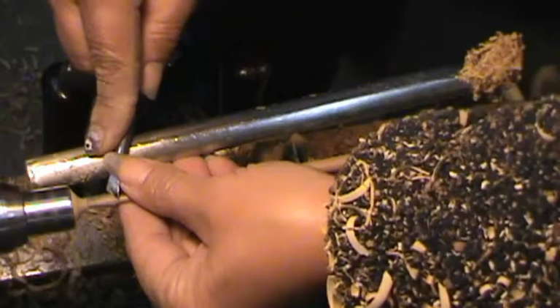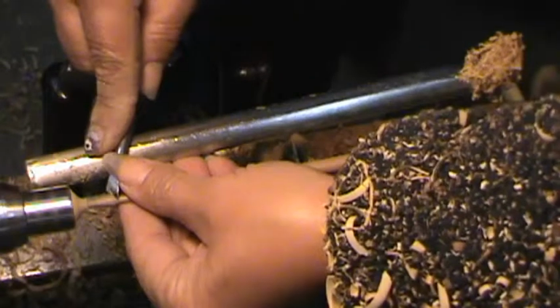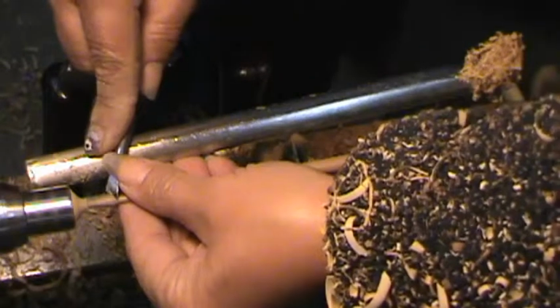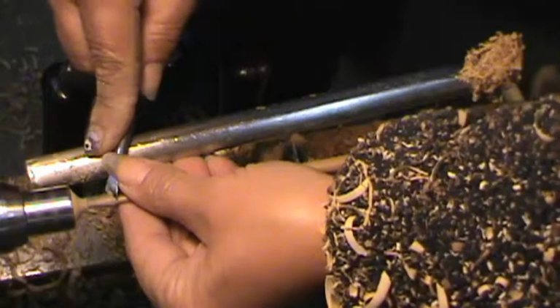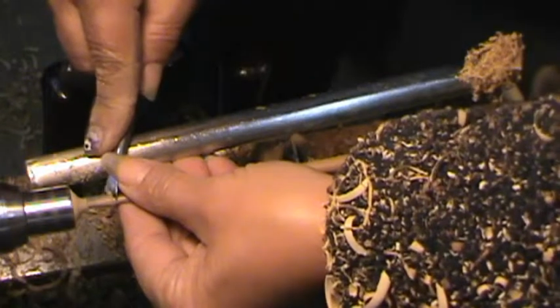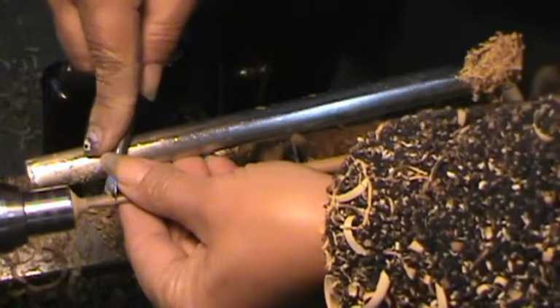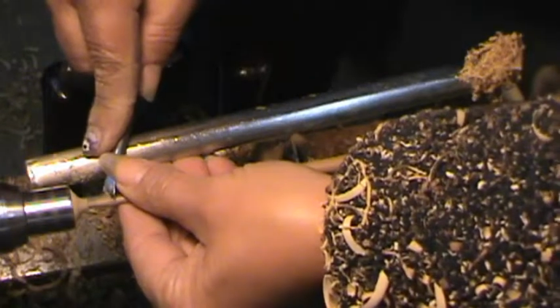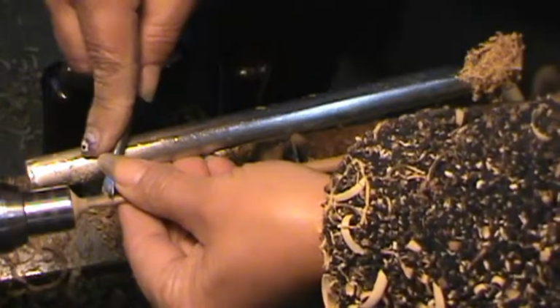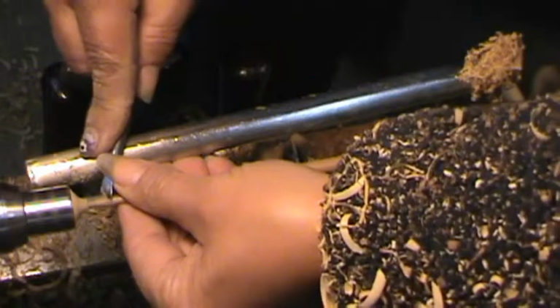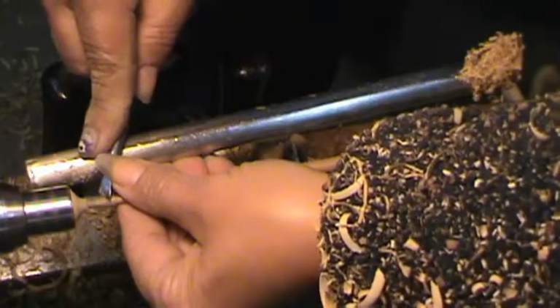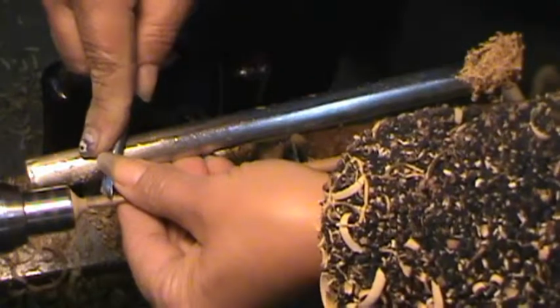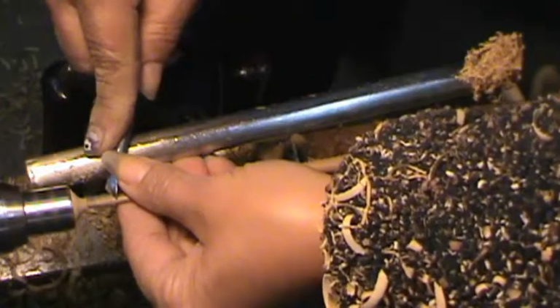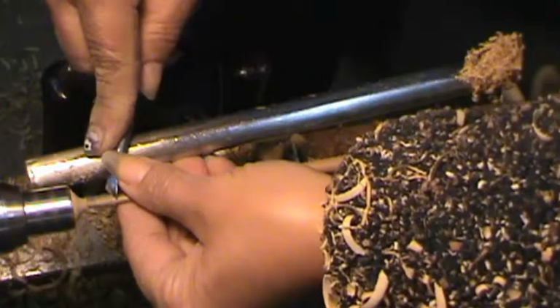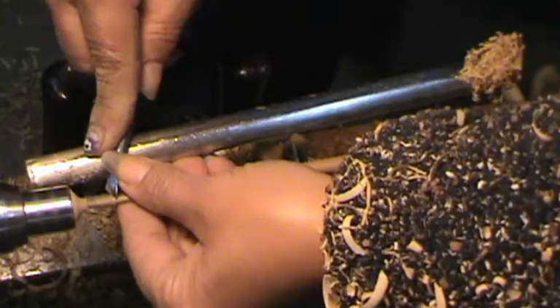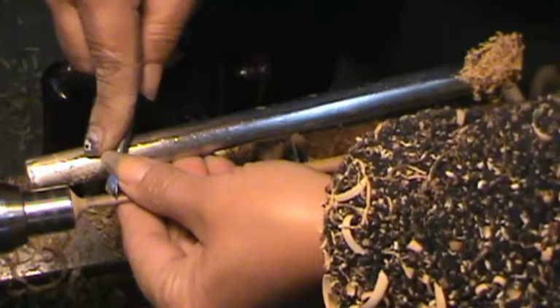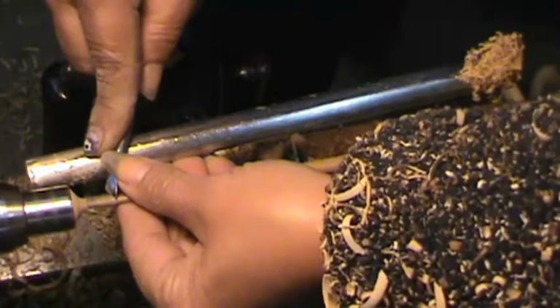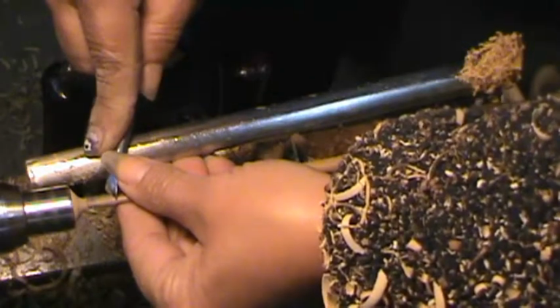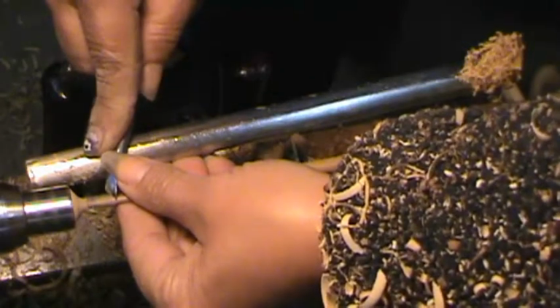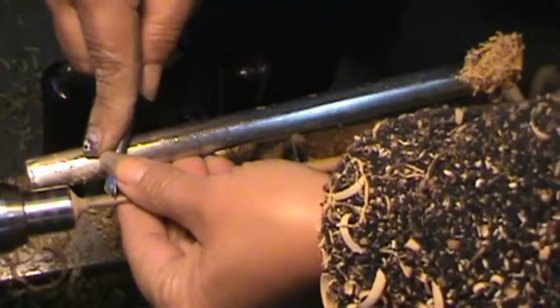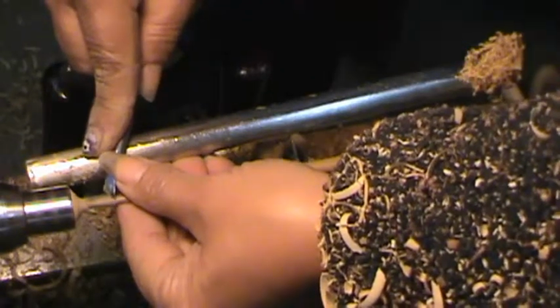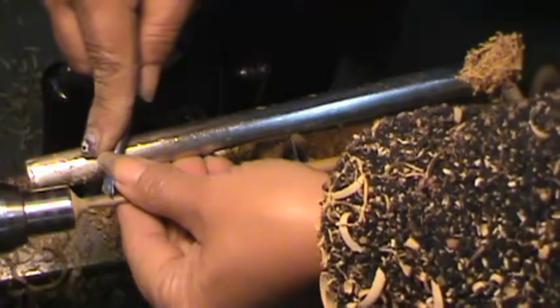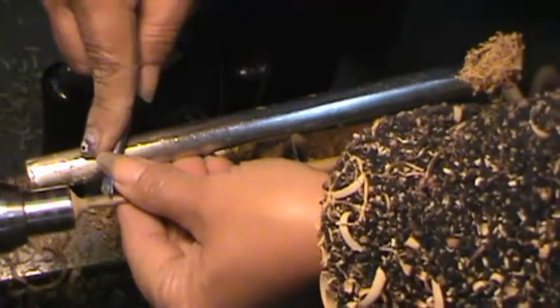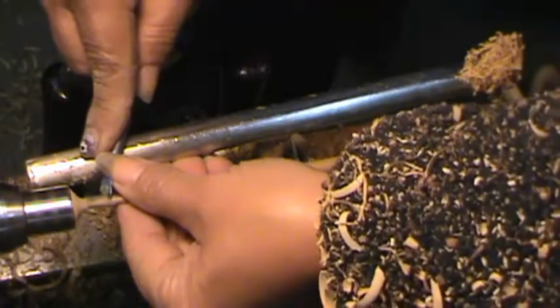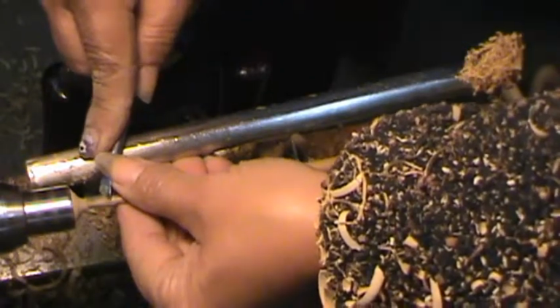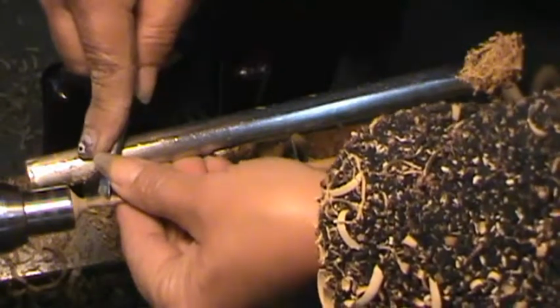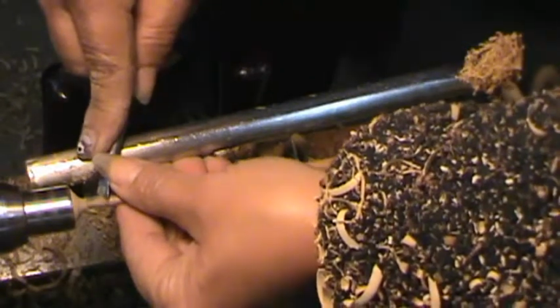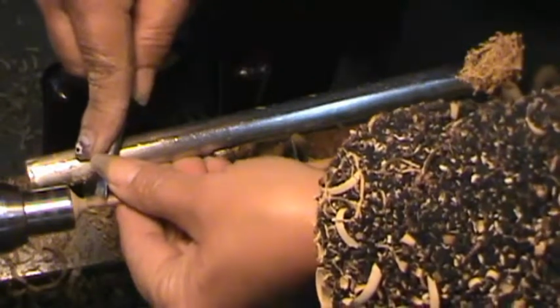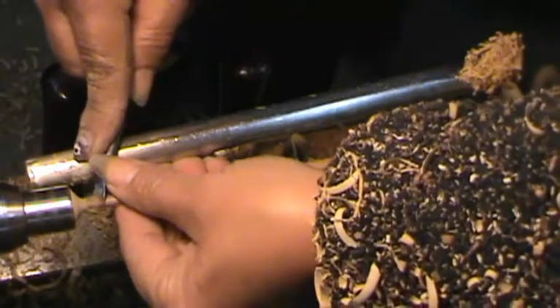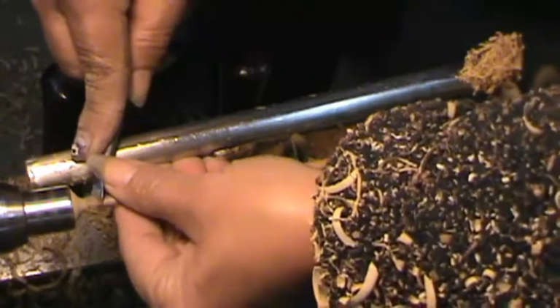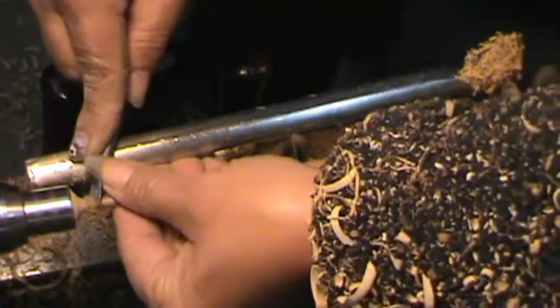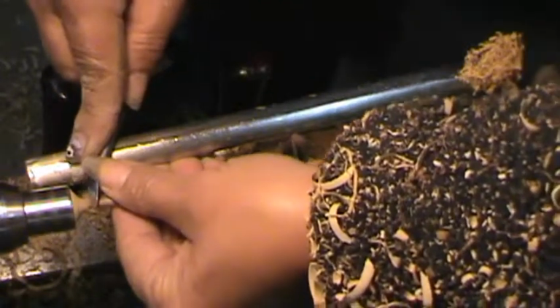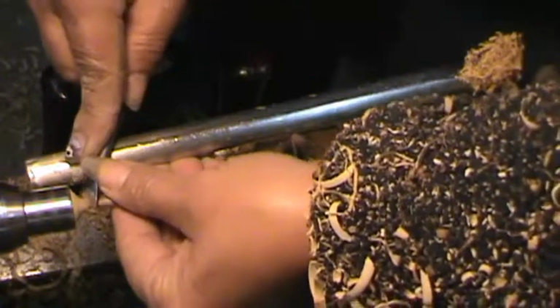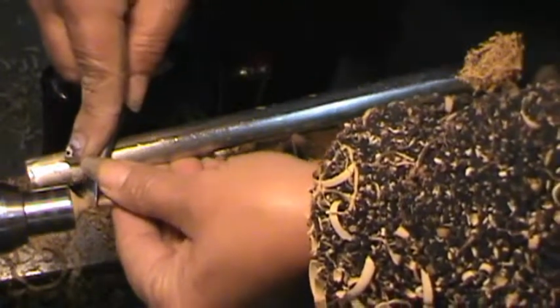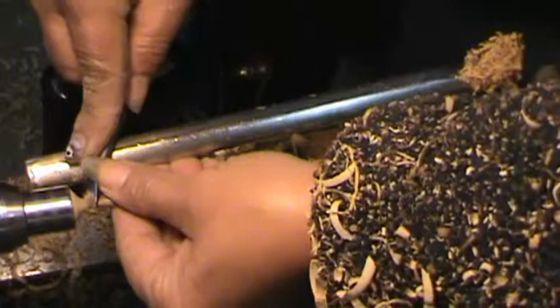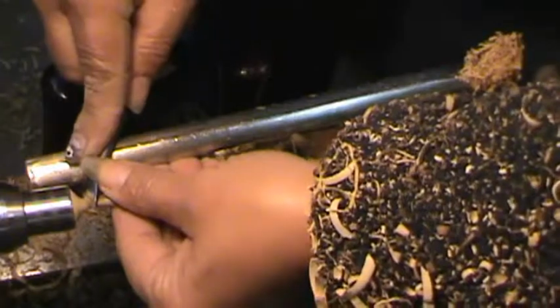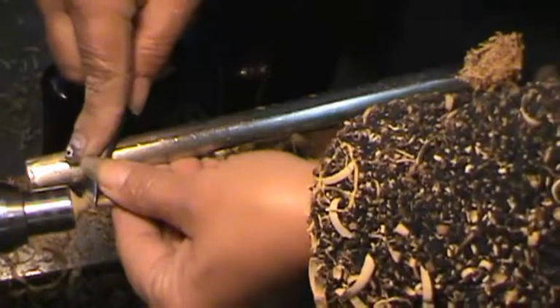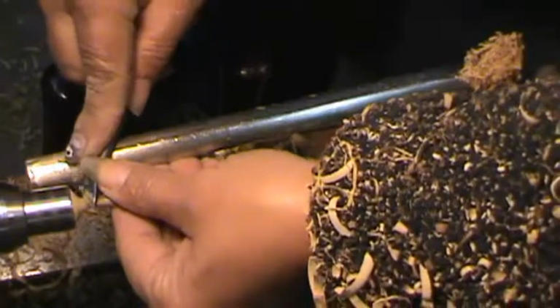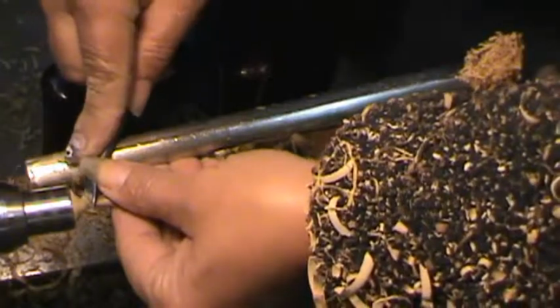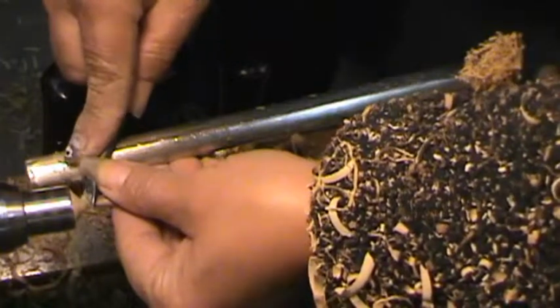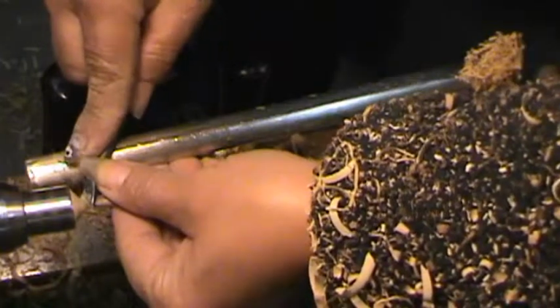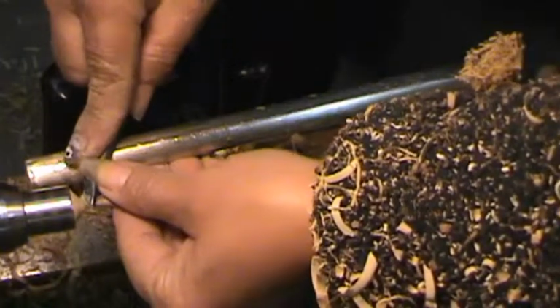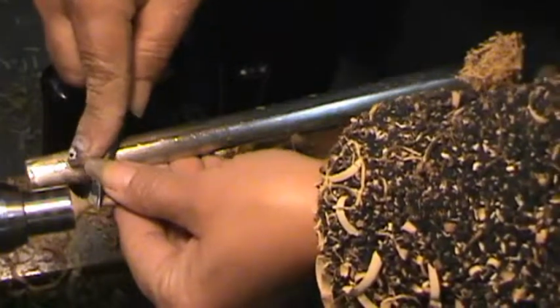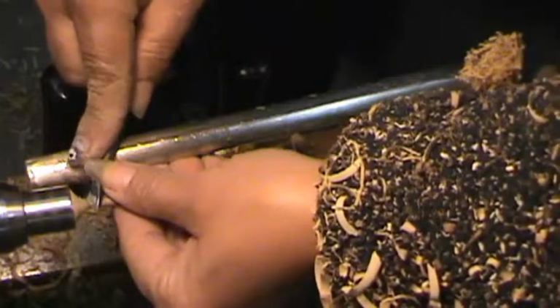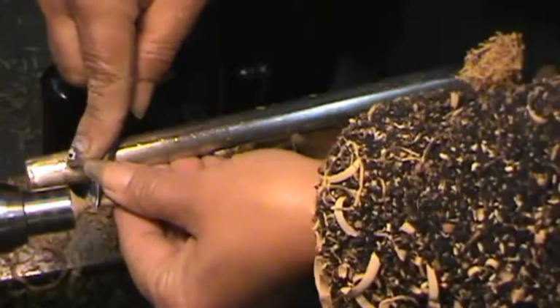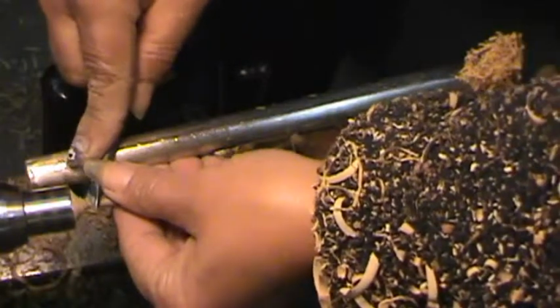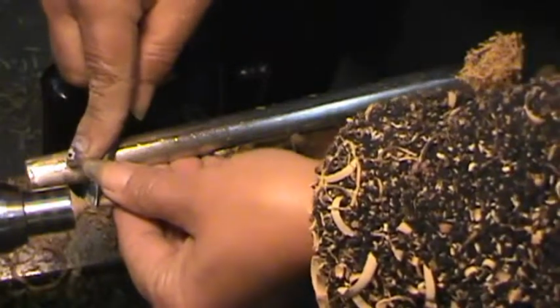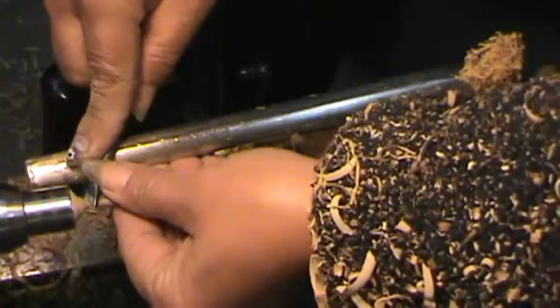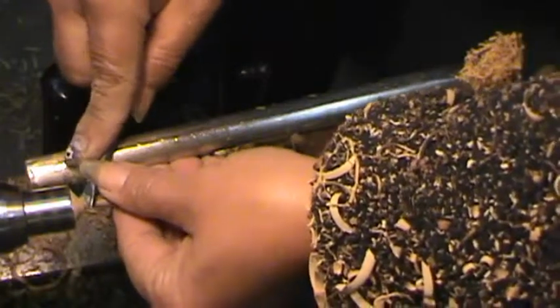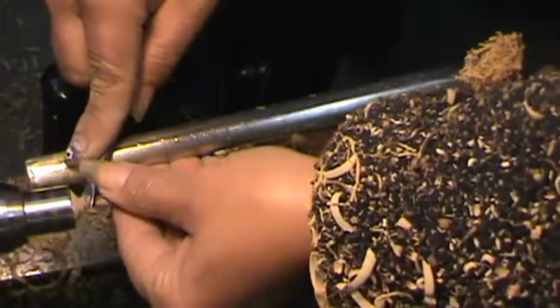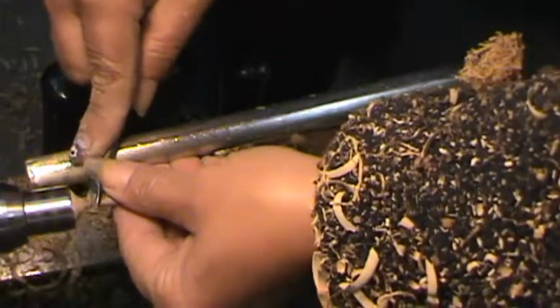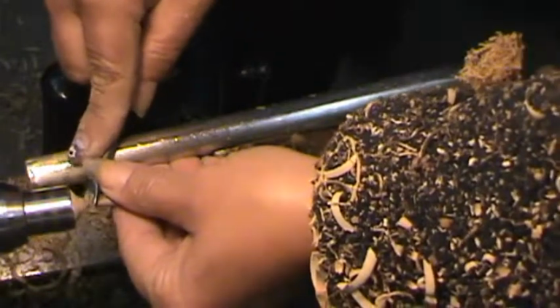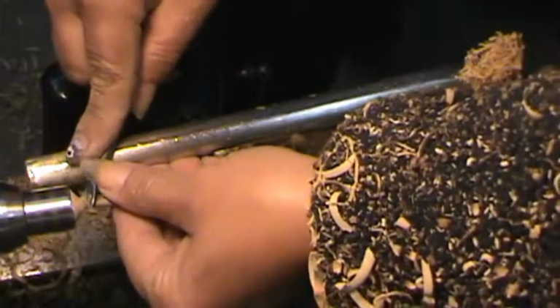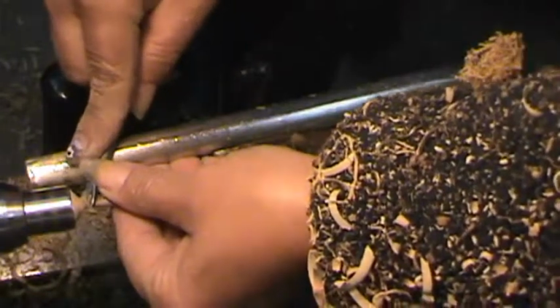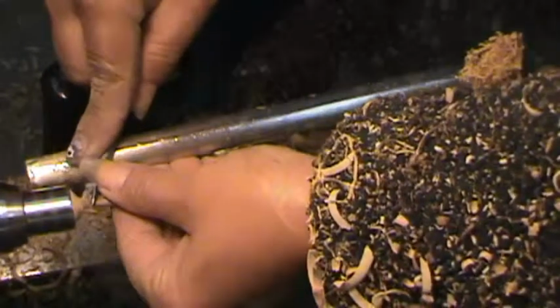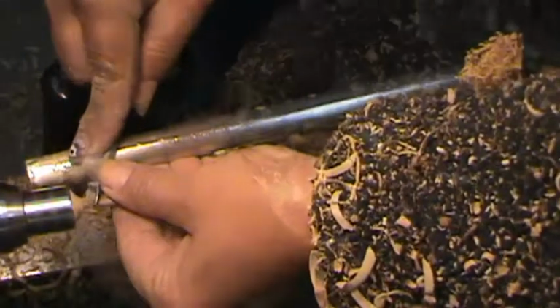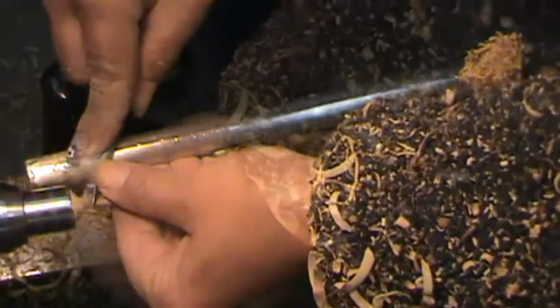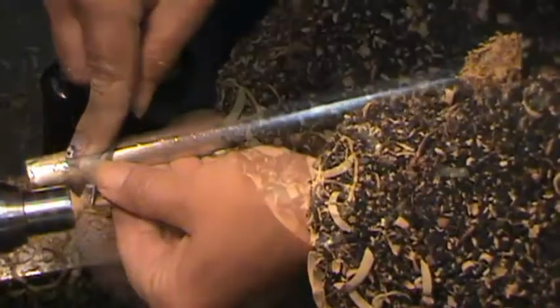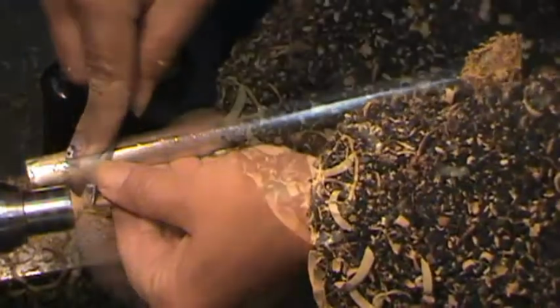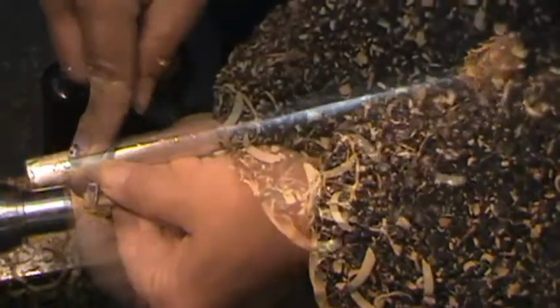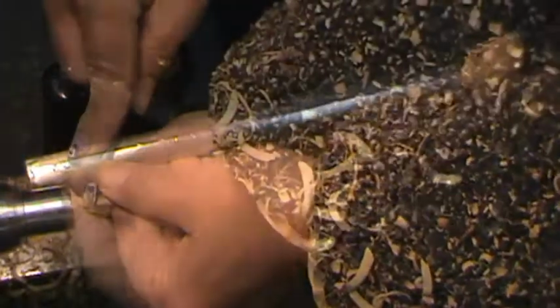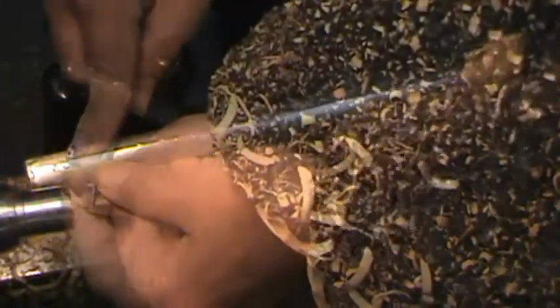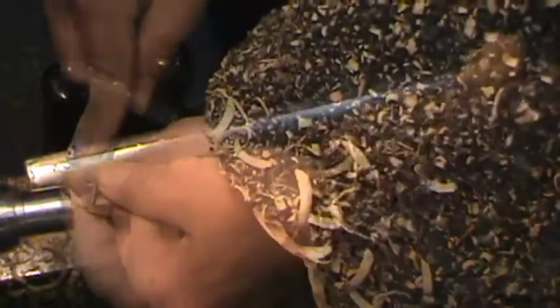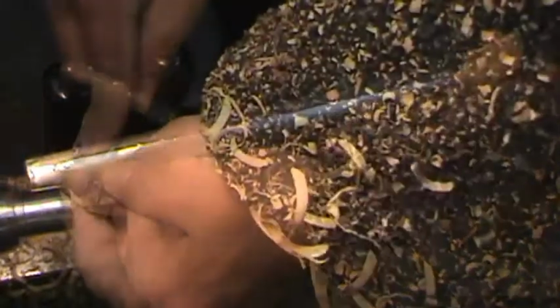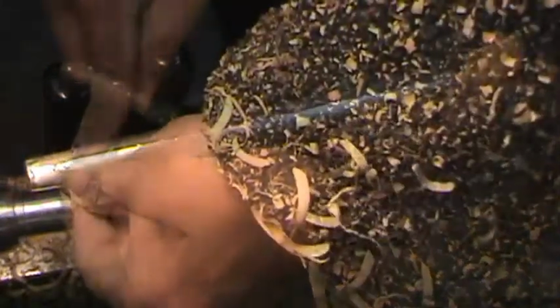As opposed to some tools that are scrapers where you'd scrape, this is a cutting action — it actually pulls shavings off.